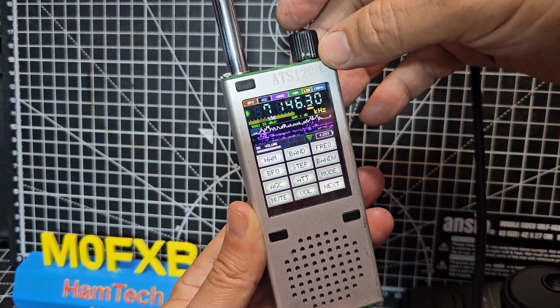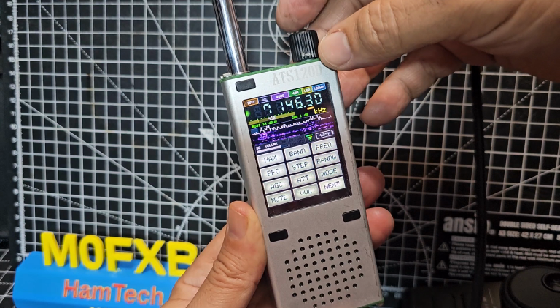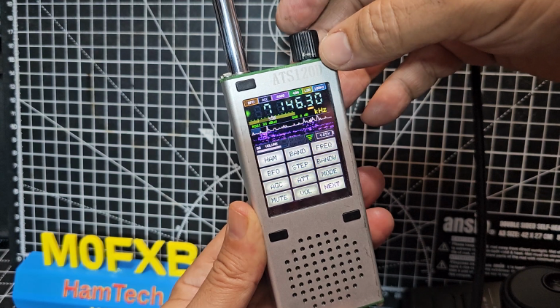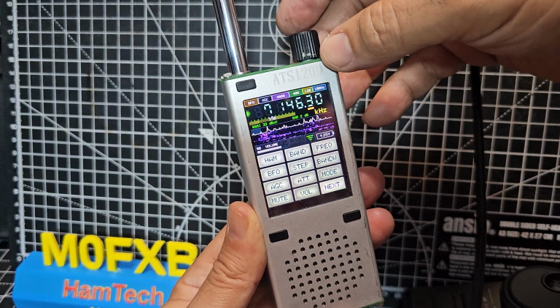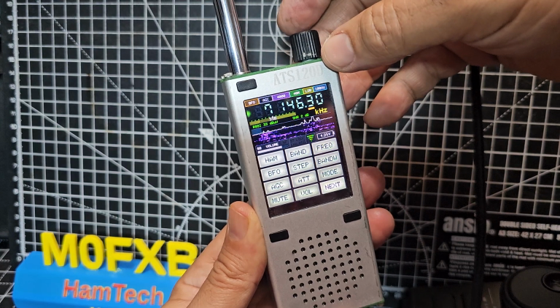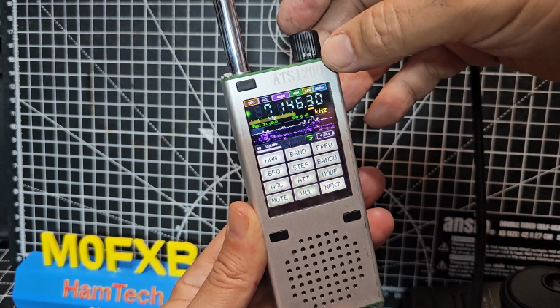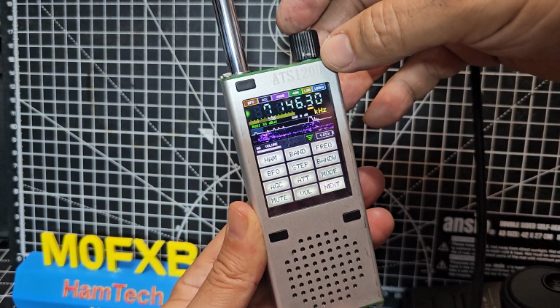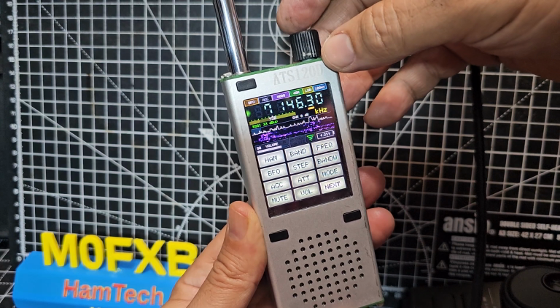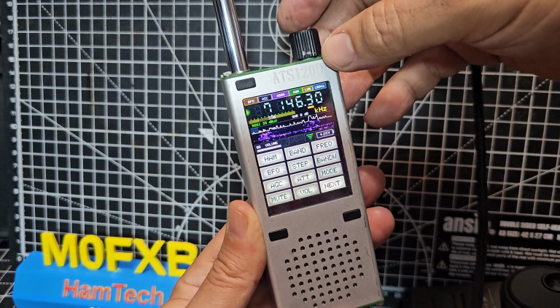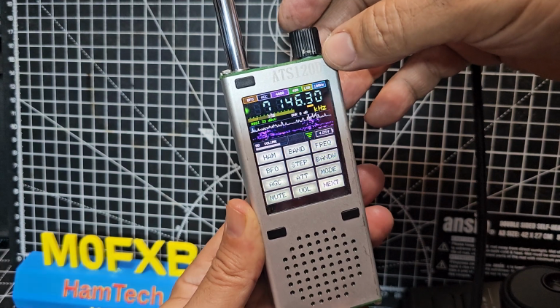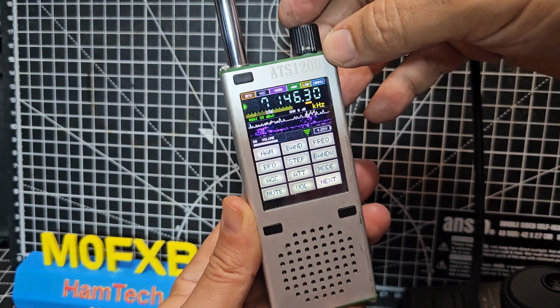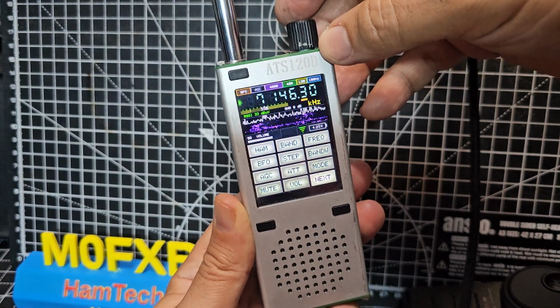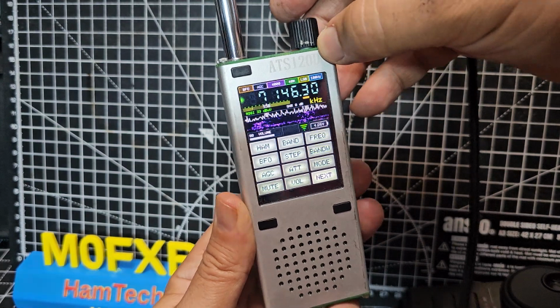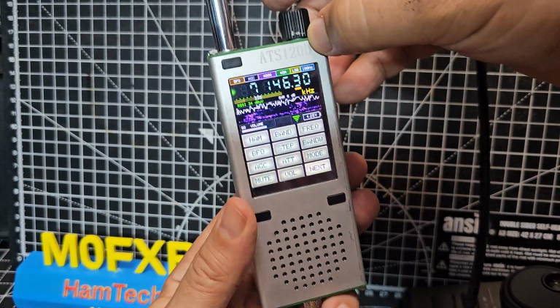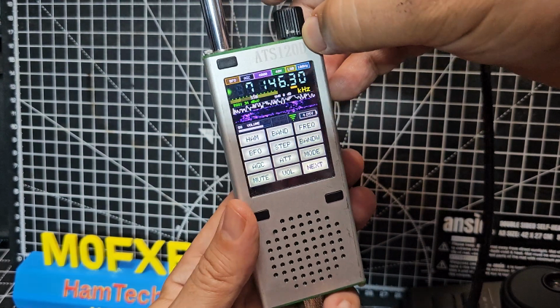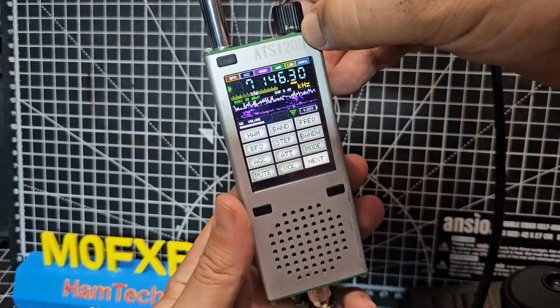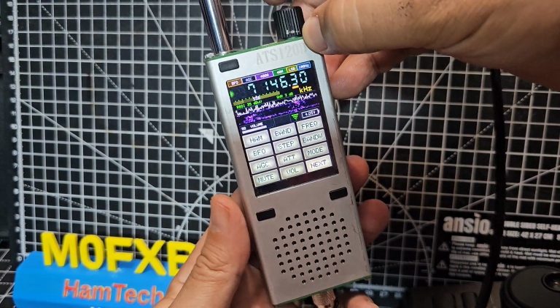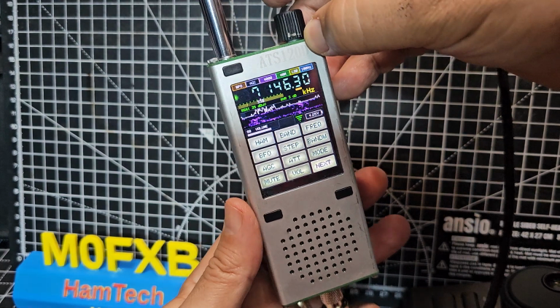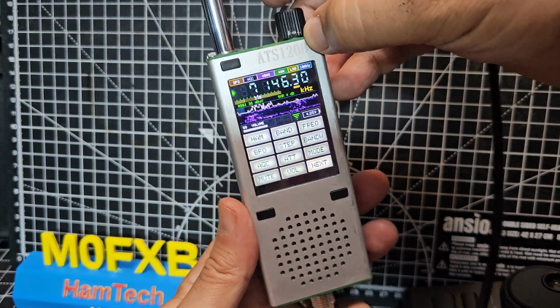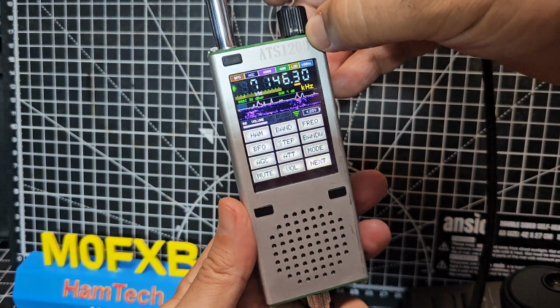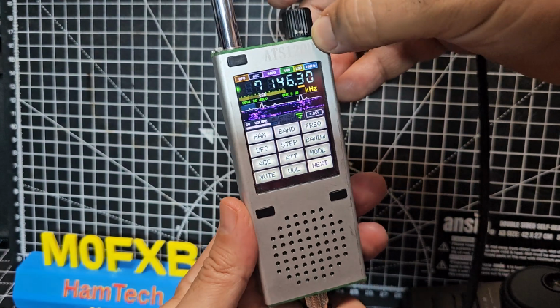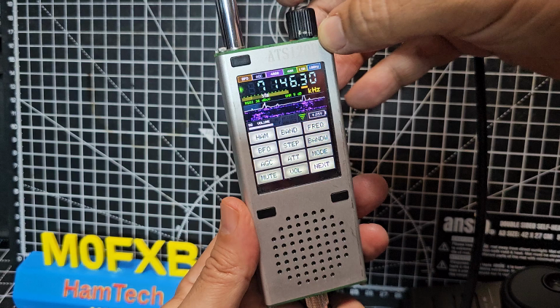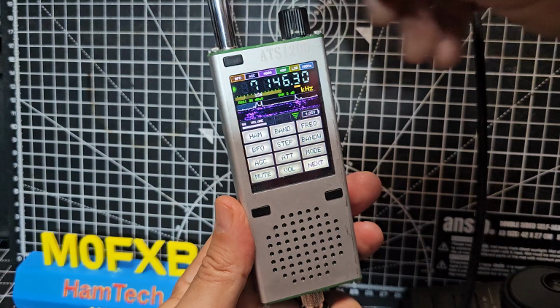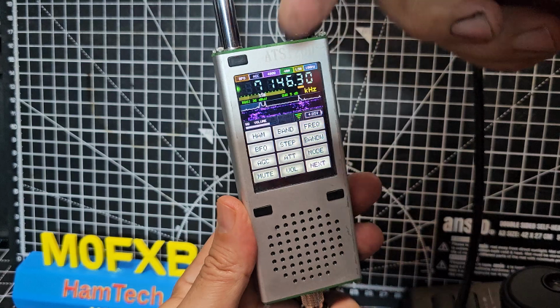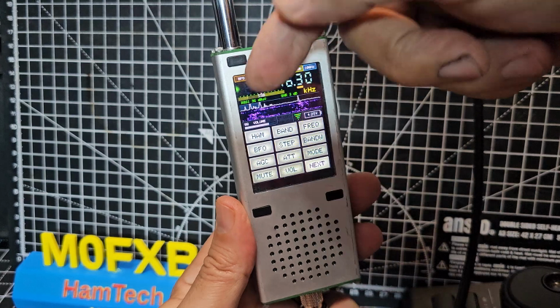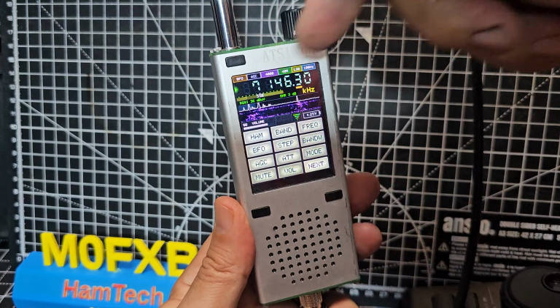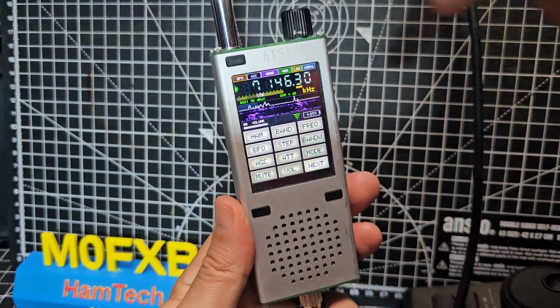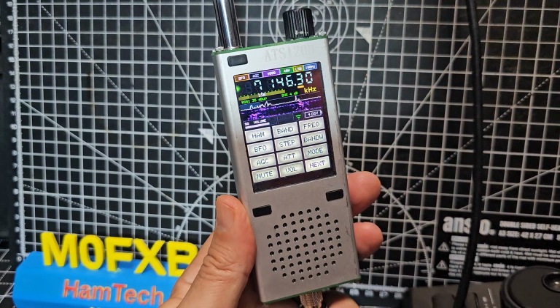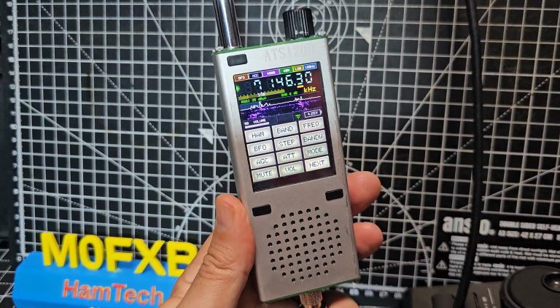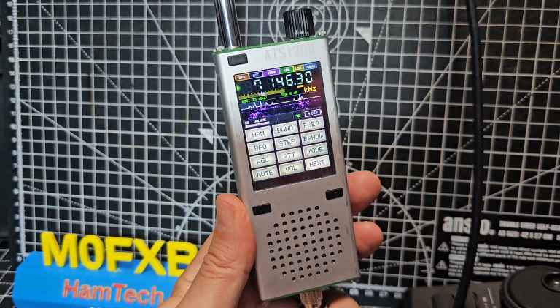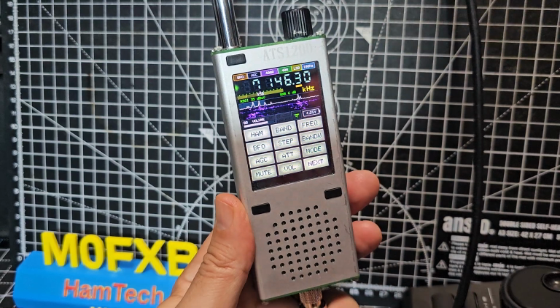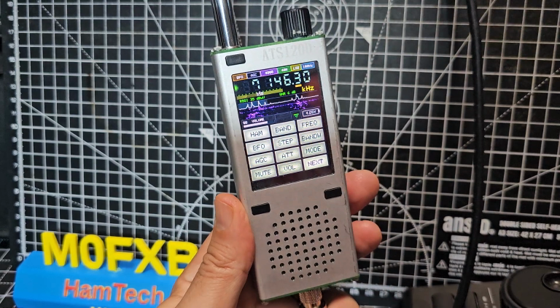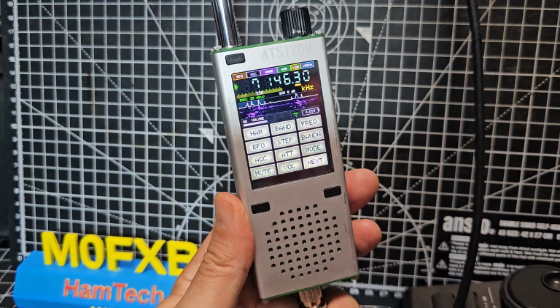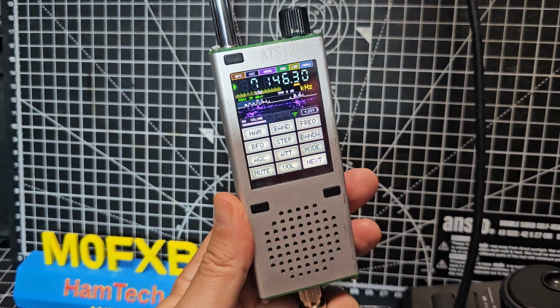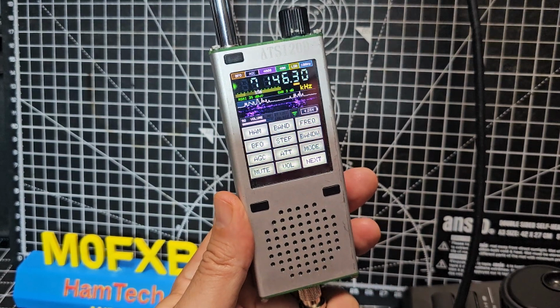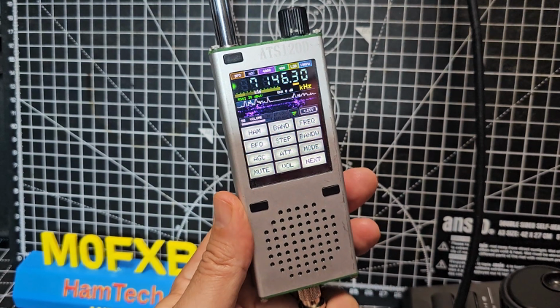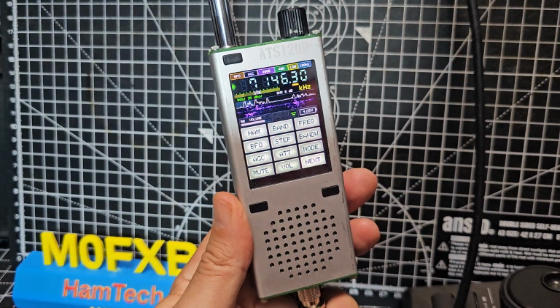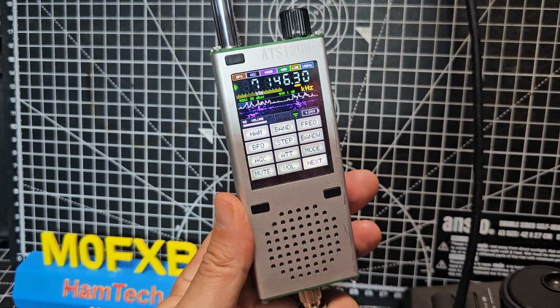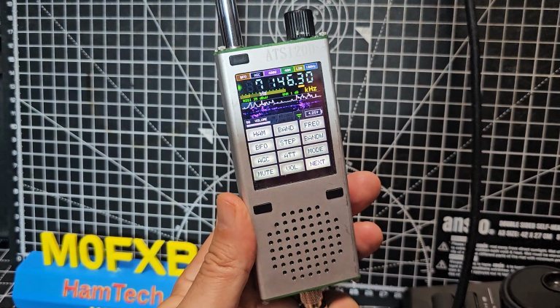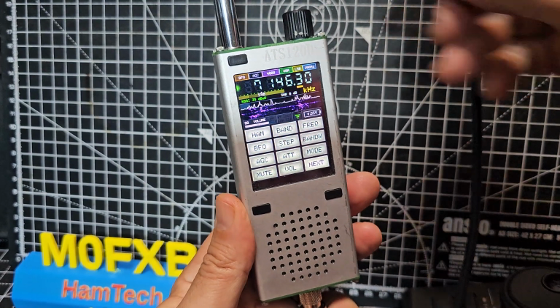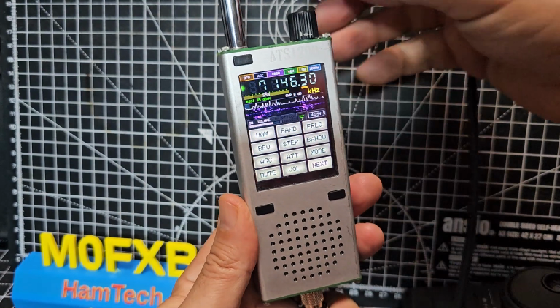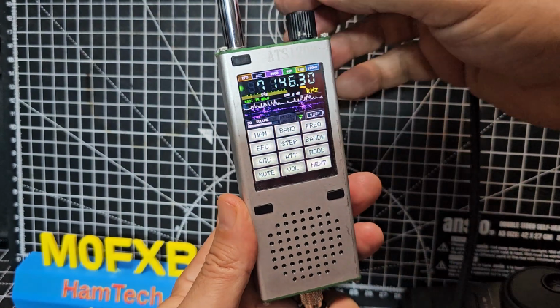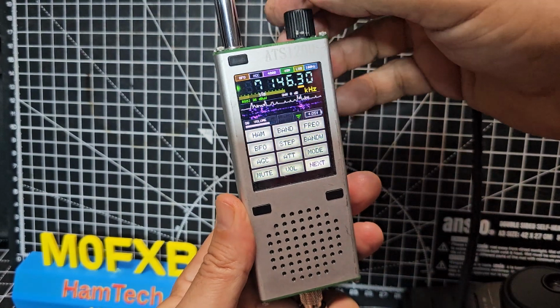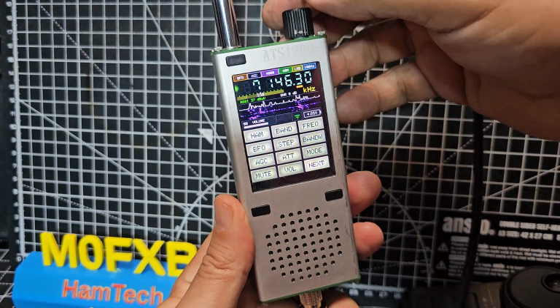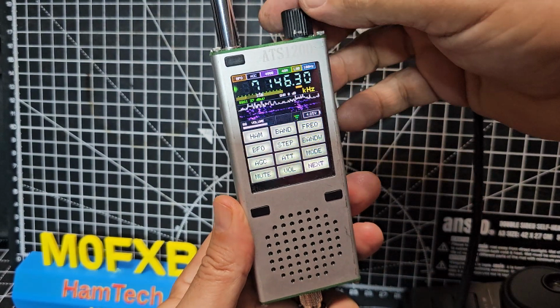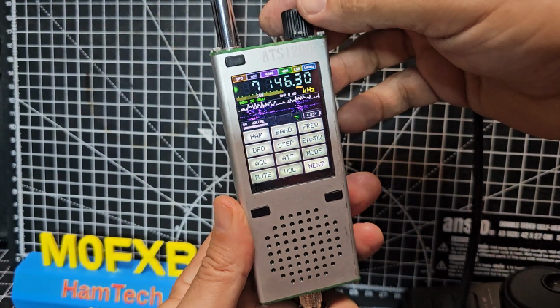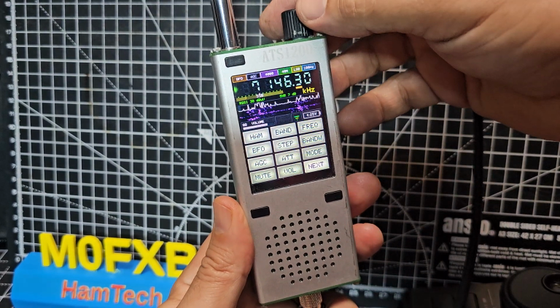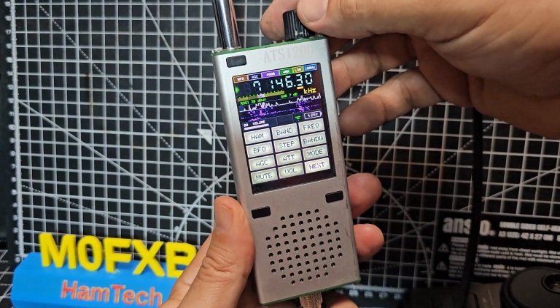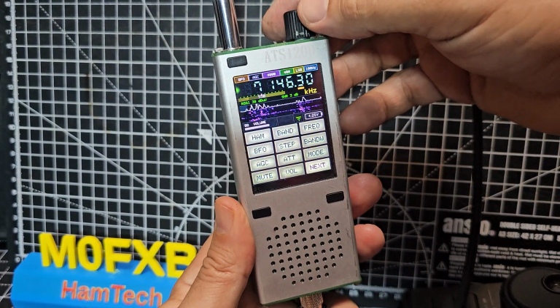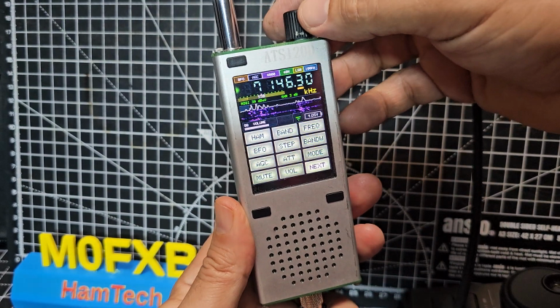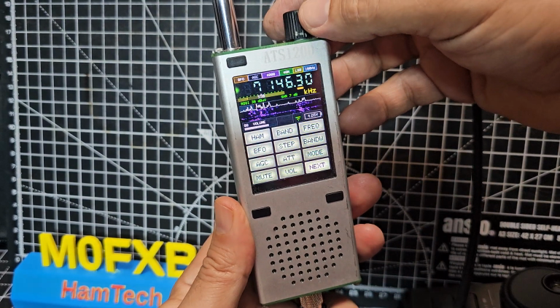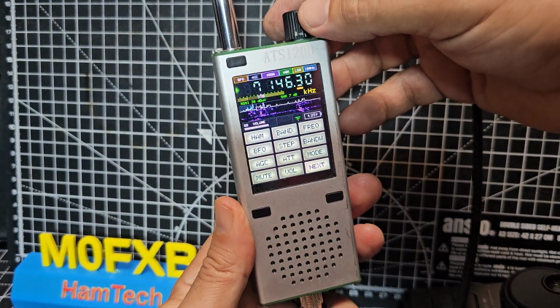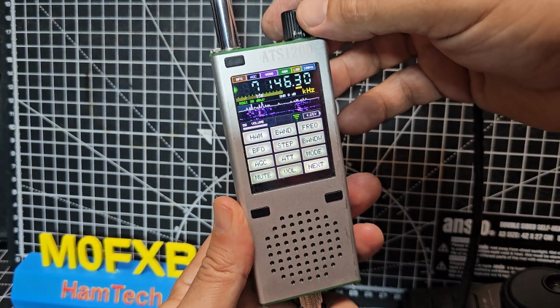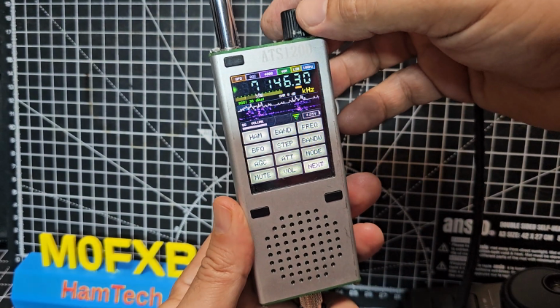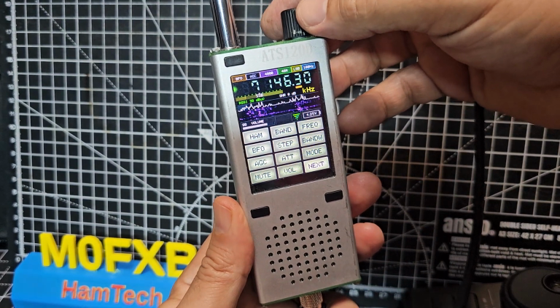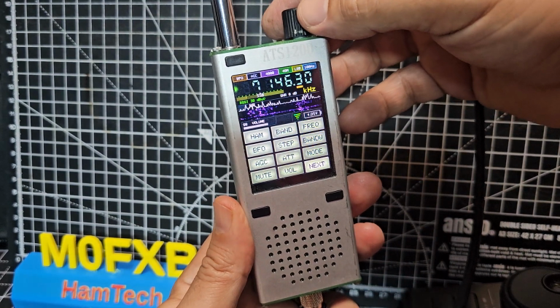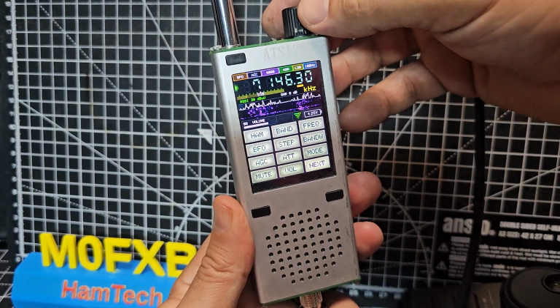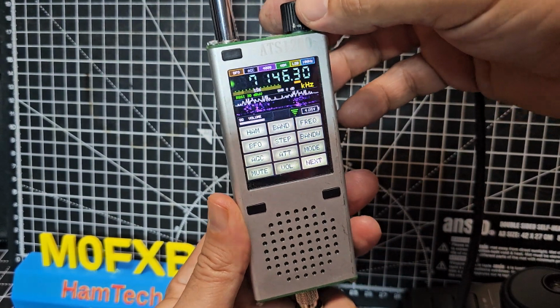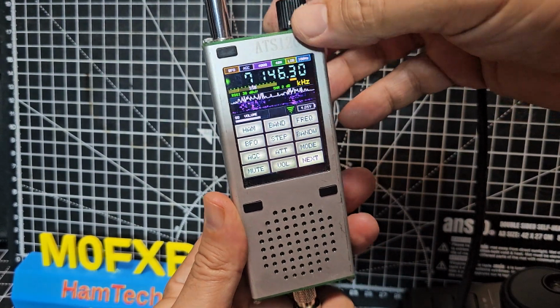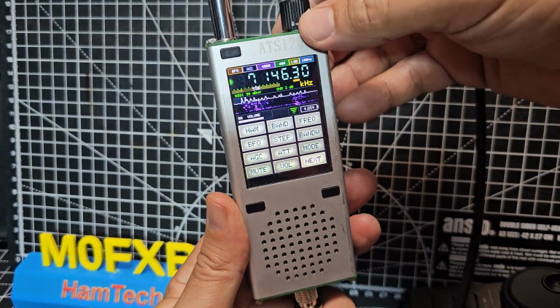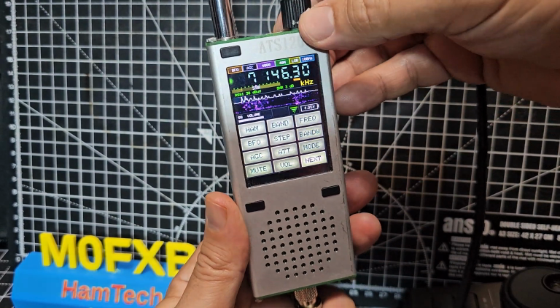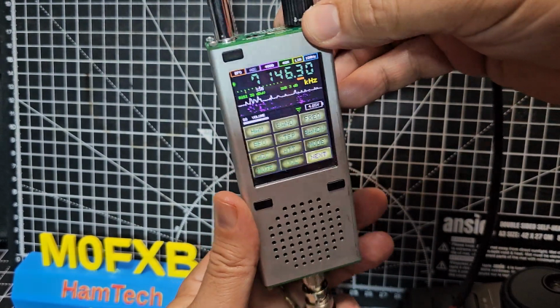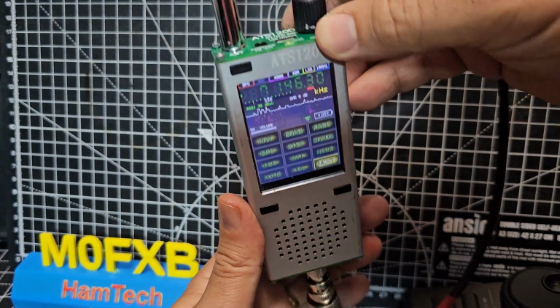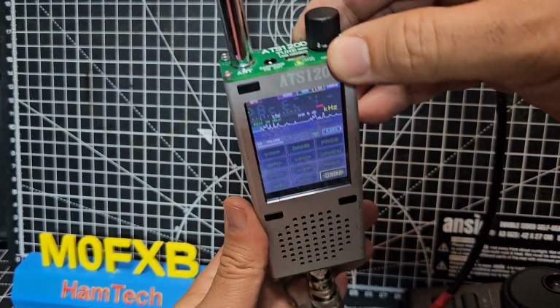There you are - someone calling CQ on 40 meters, seven megahertz. Same shame we can't reply.